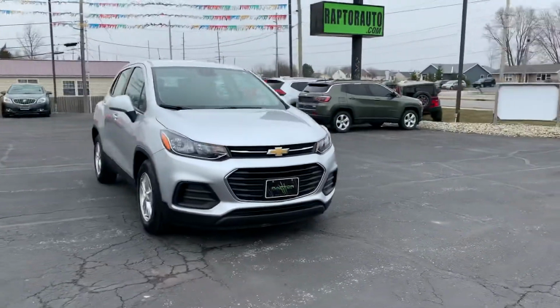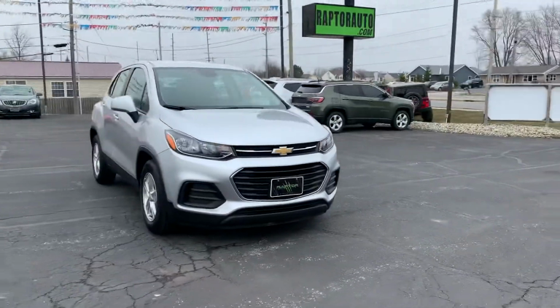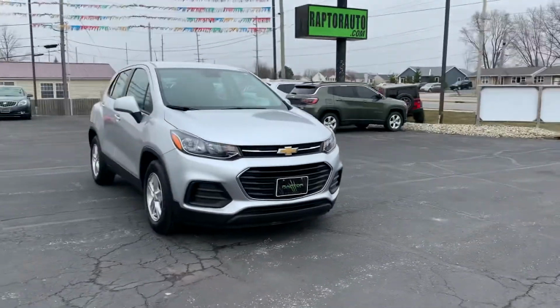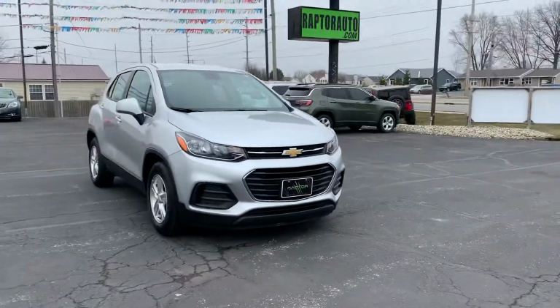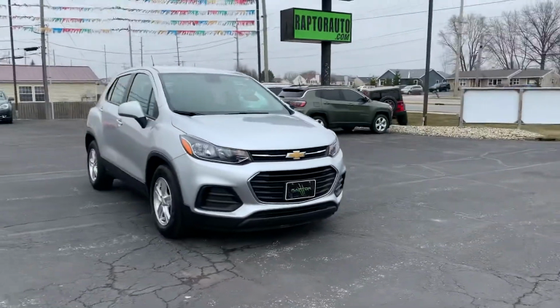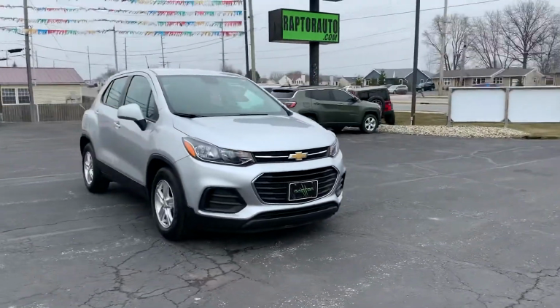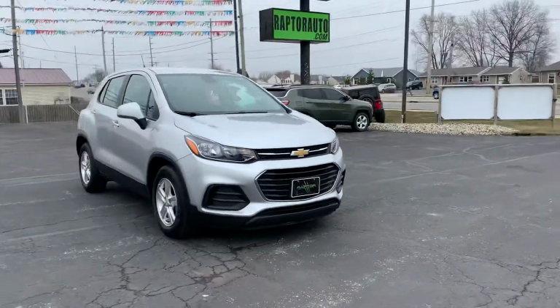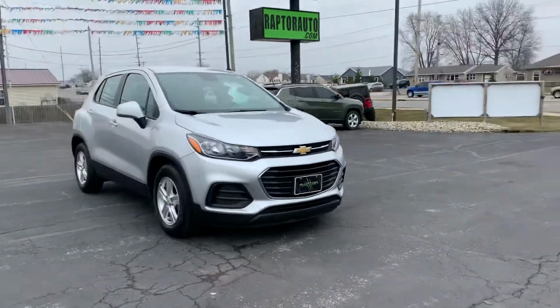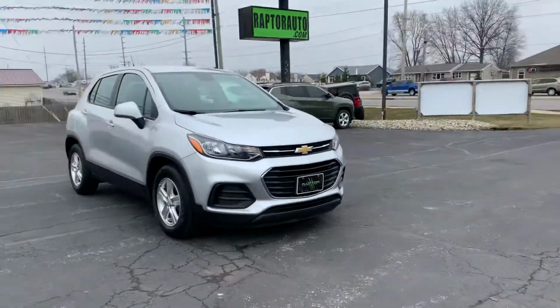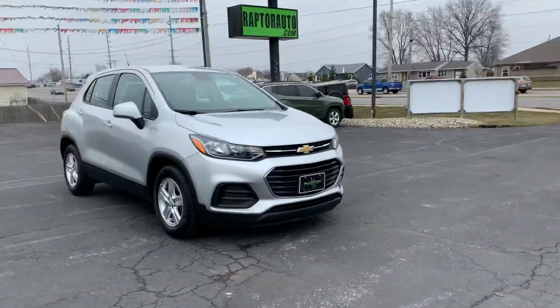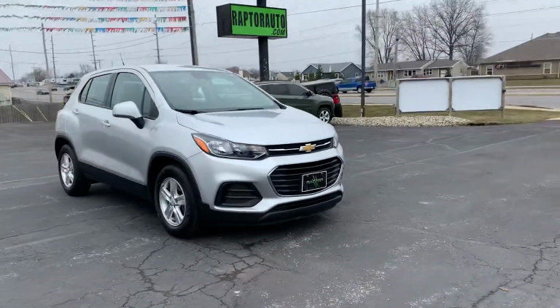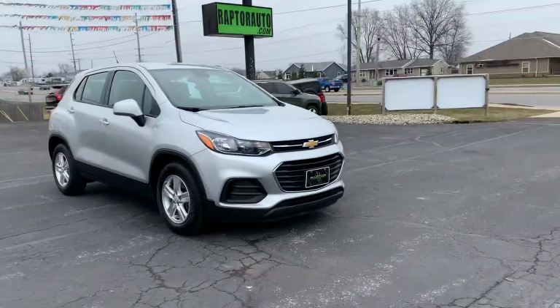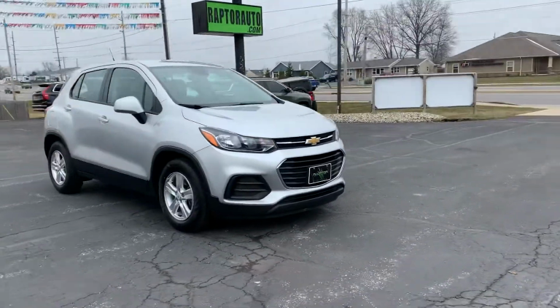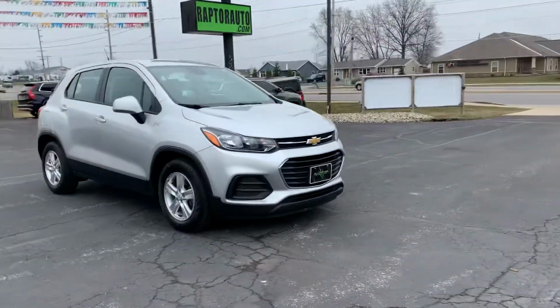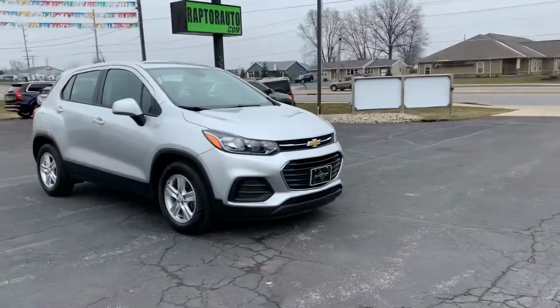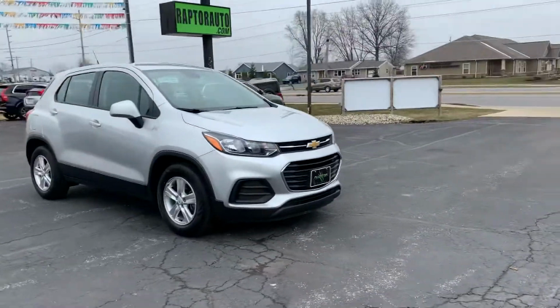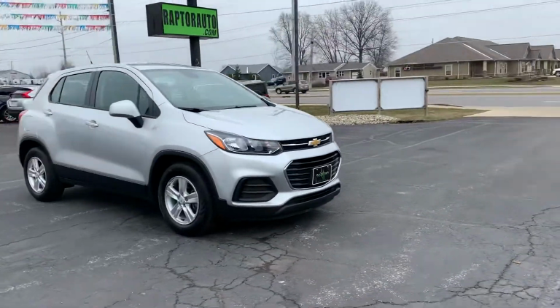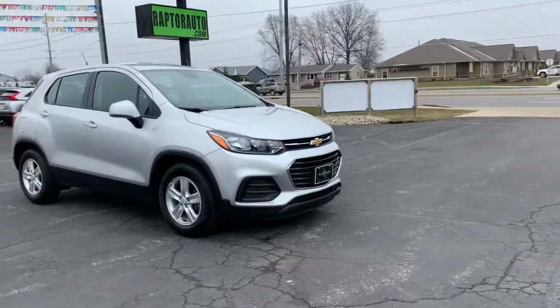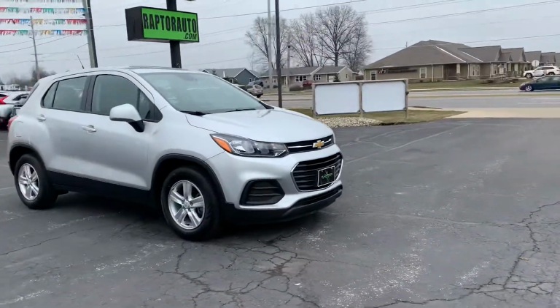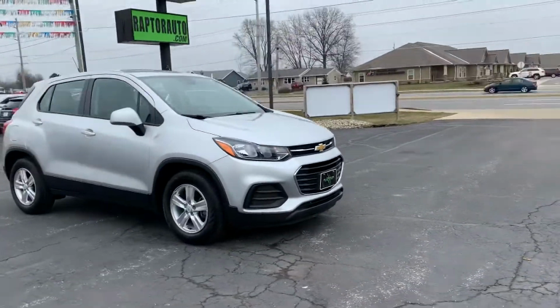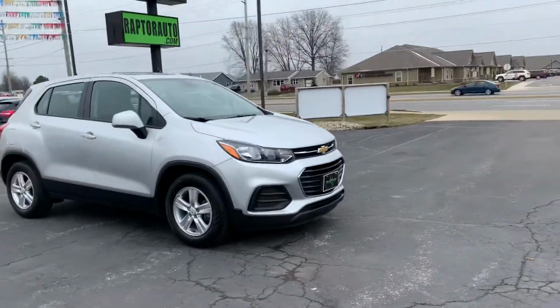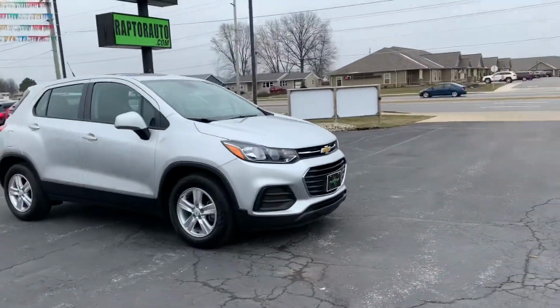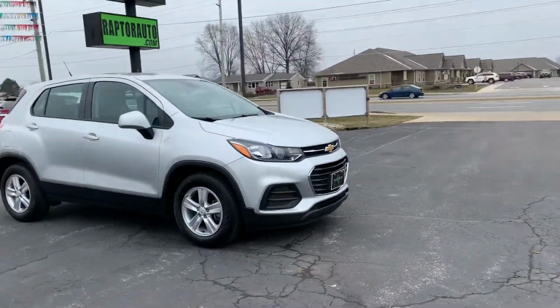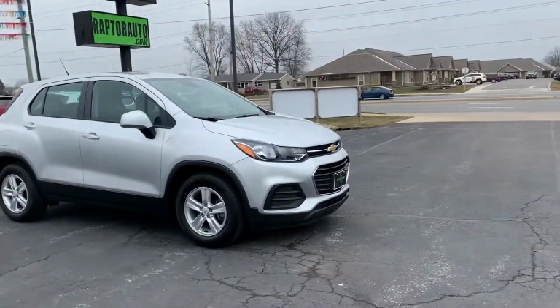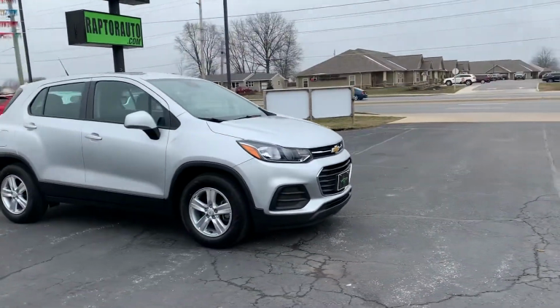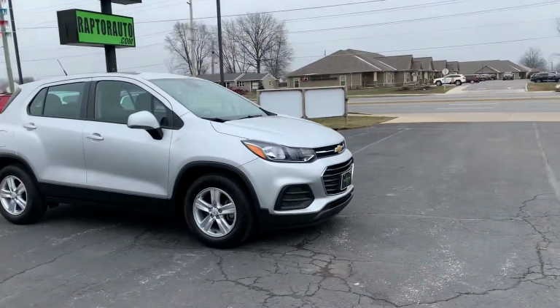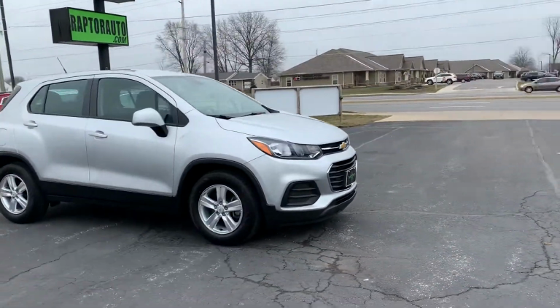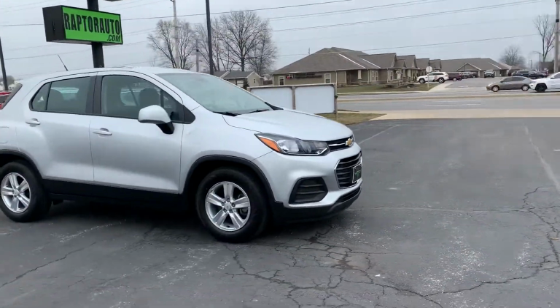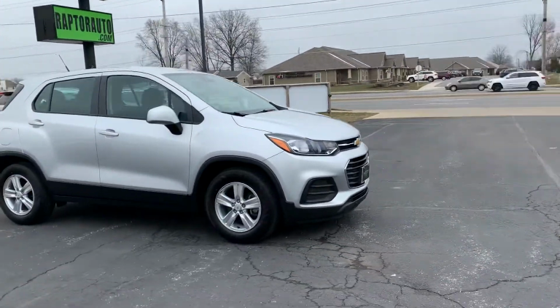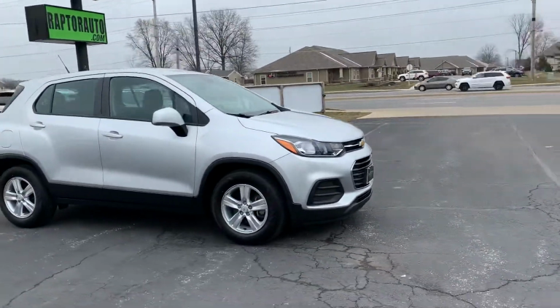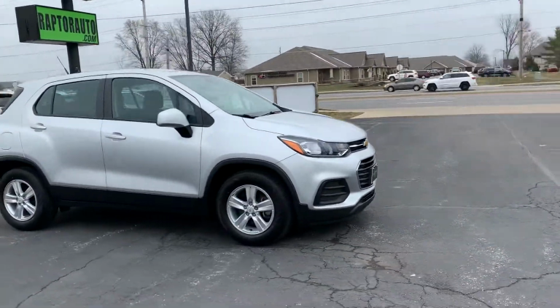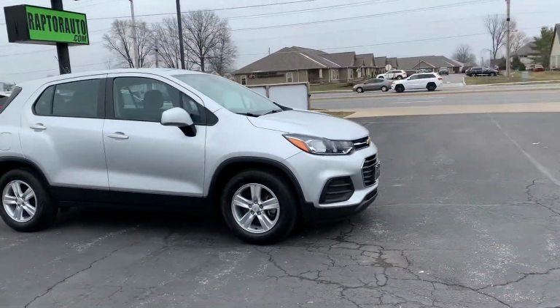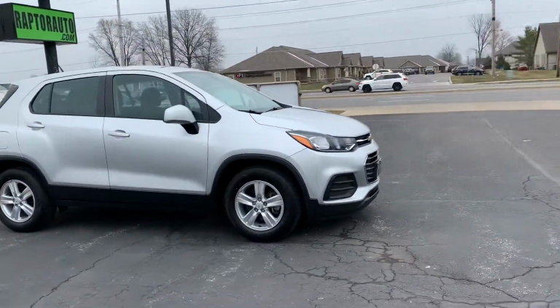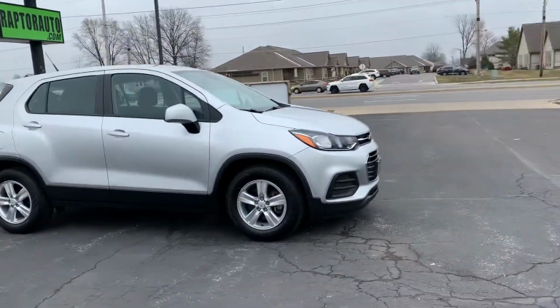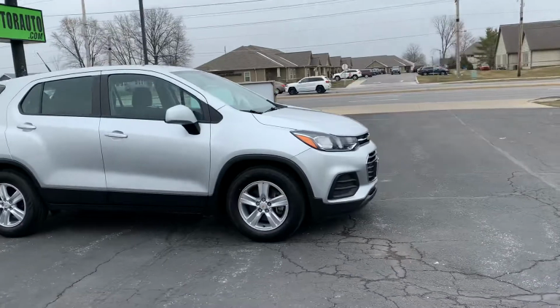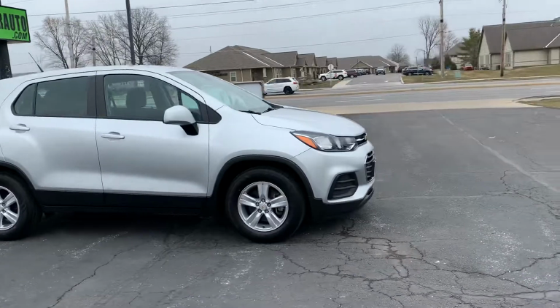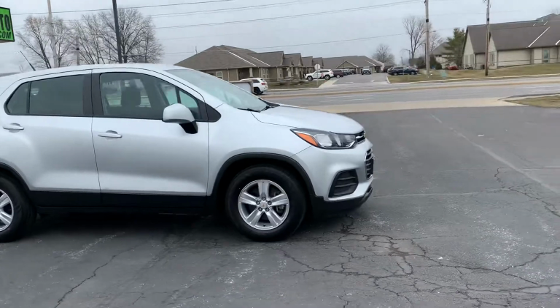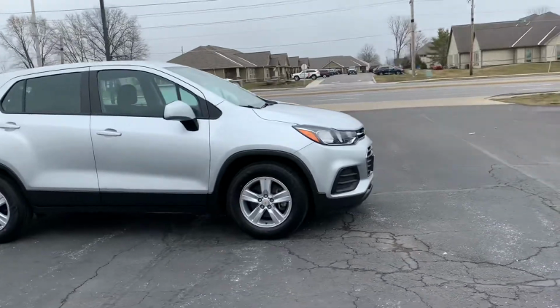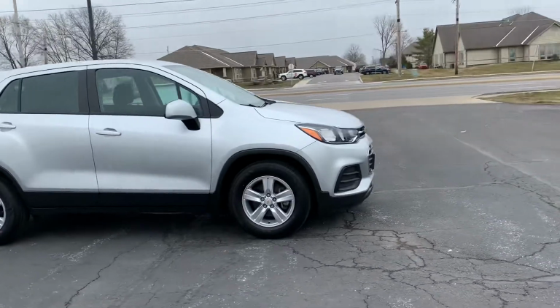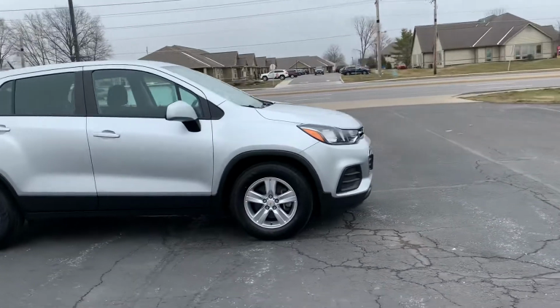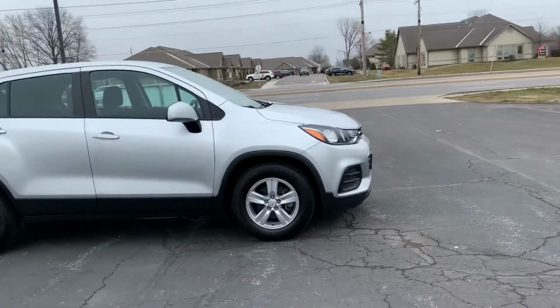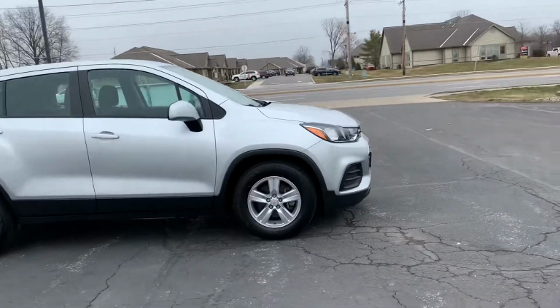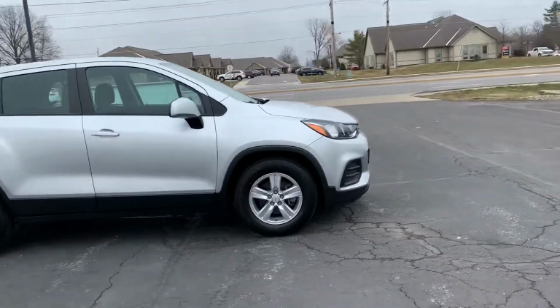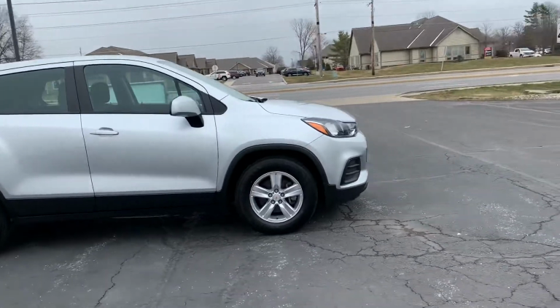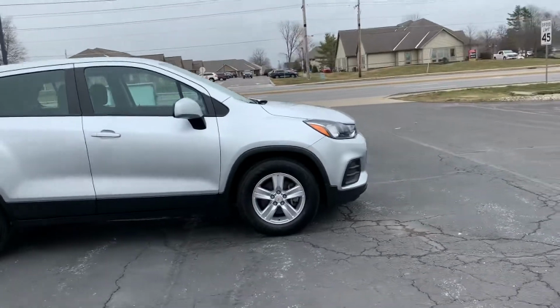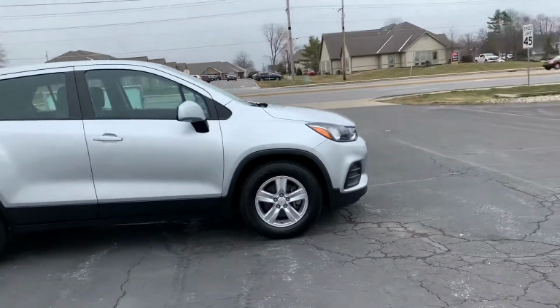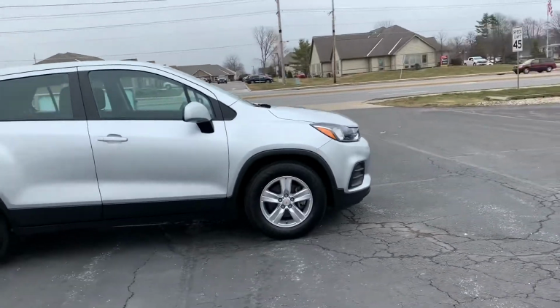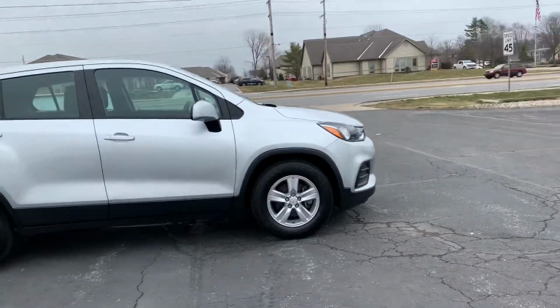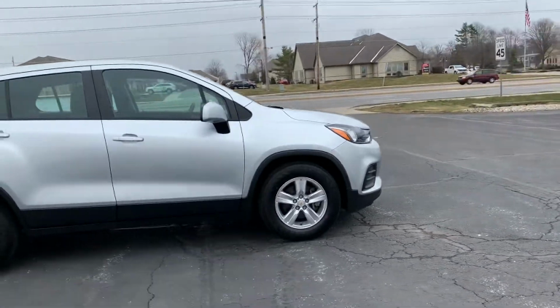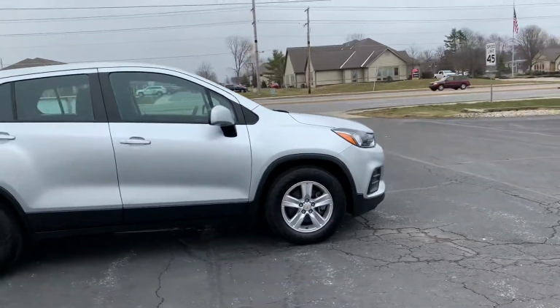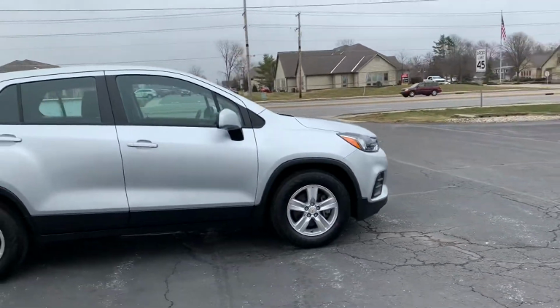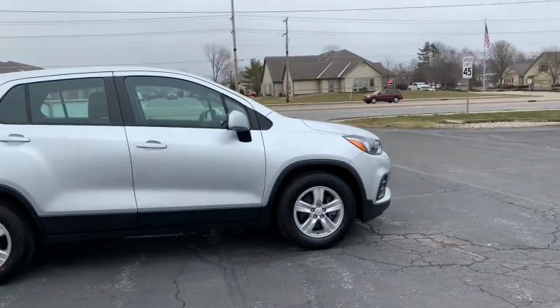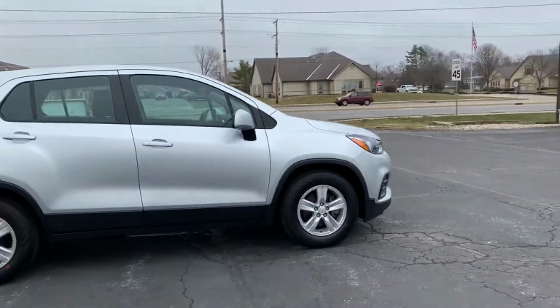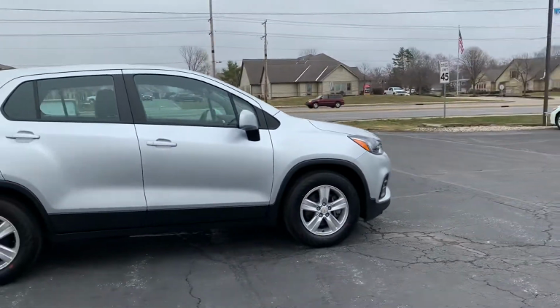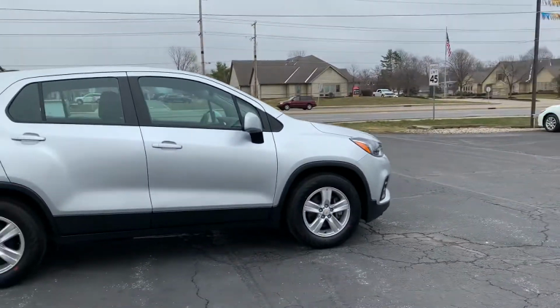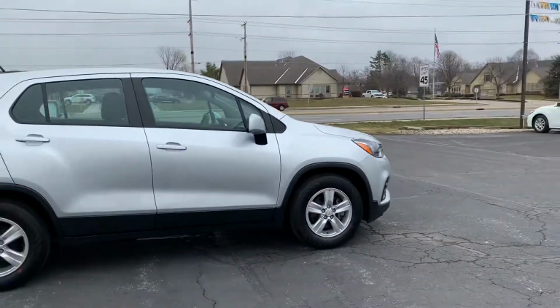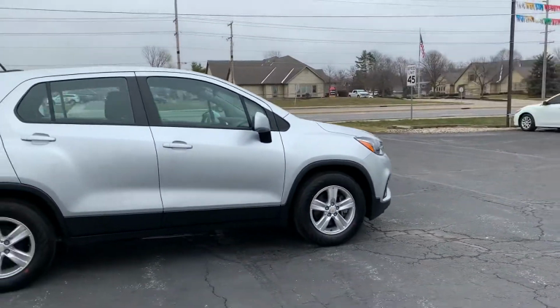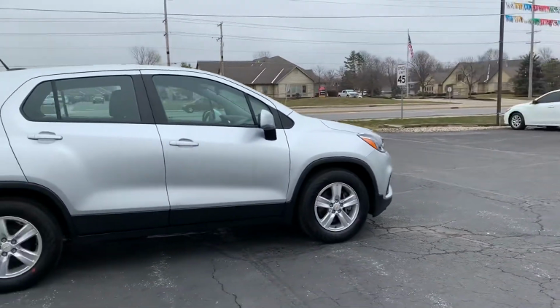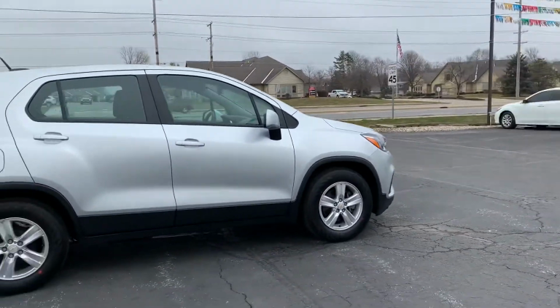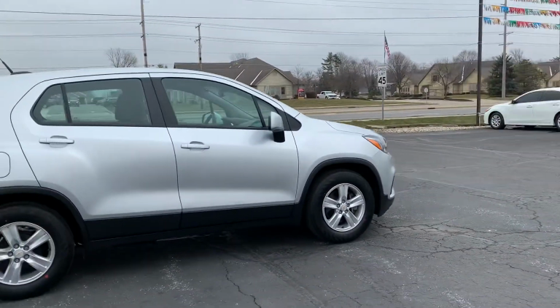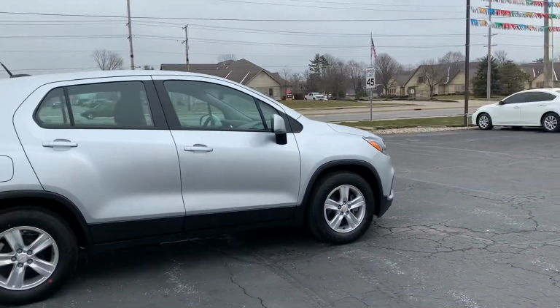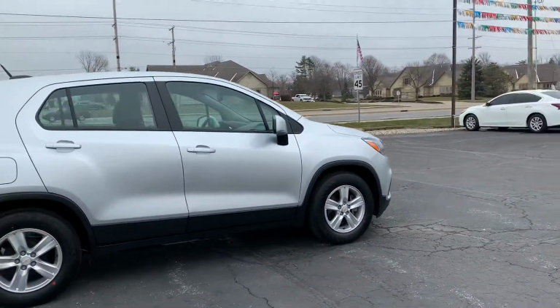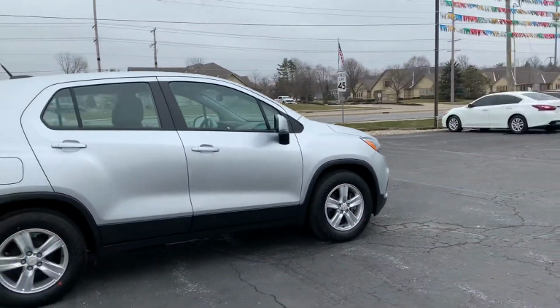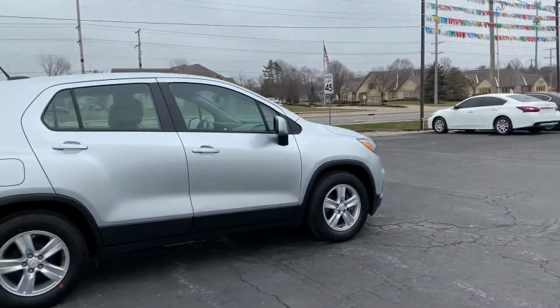Out here at Raptor Automotive, we have a 2017 Chevrolet Trax. This one has alloy wheels.